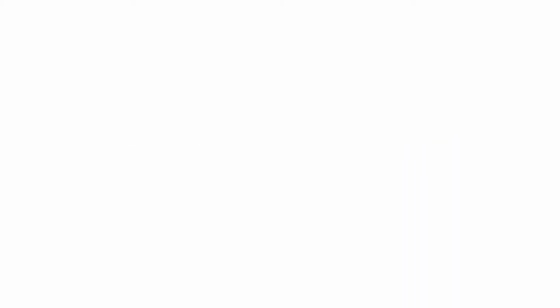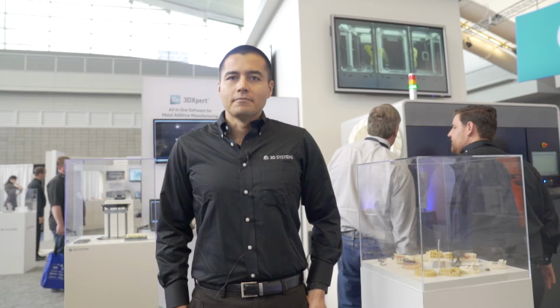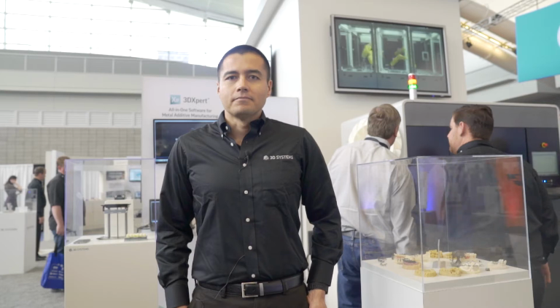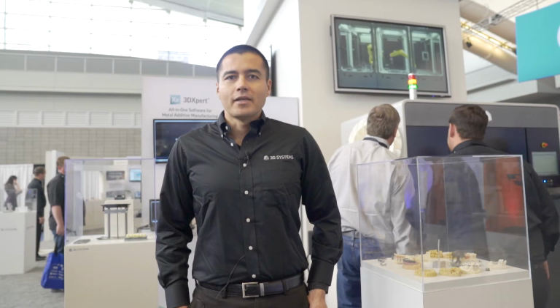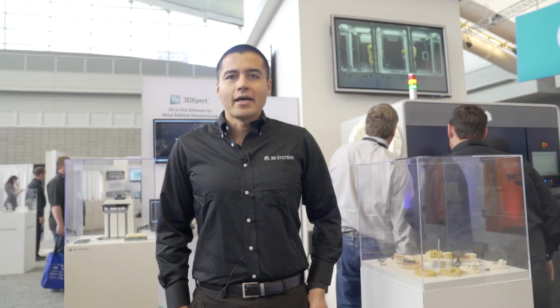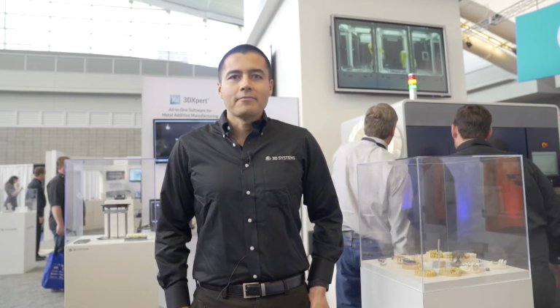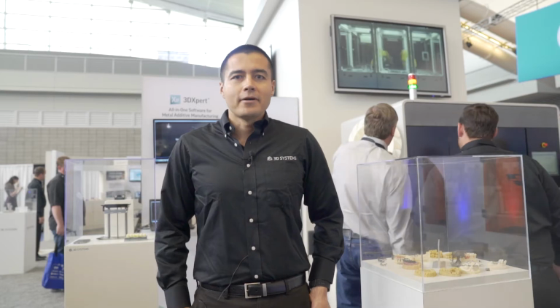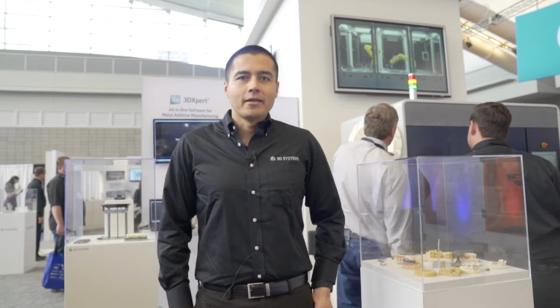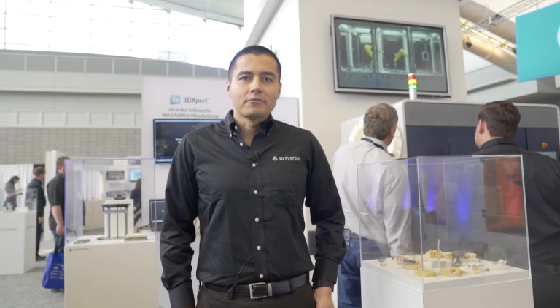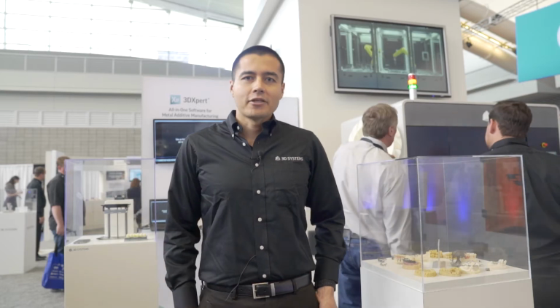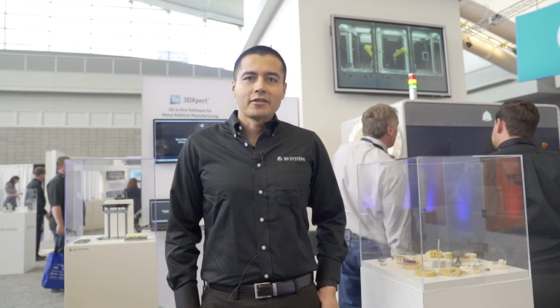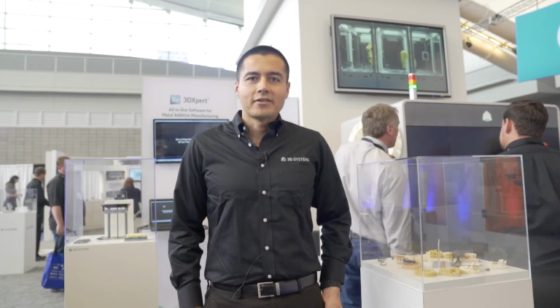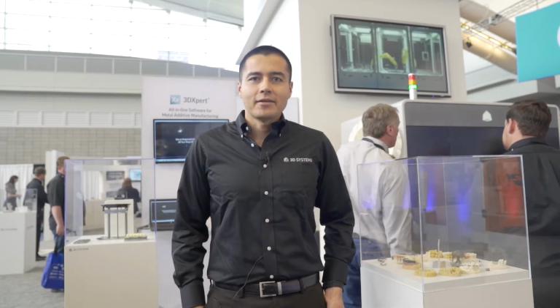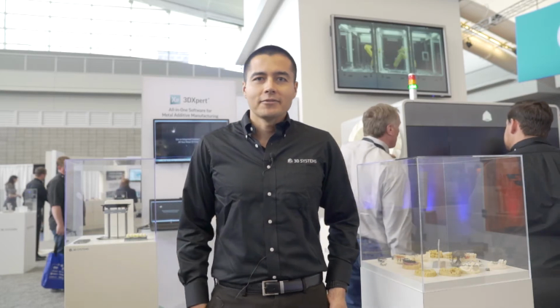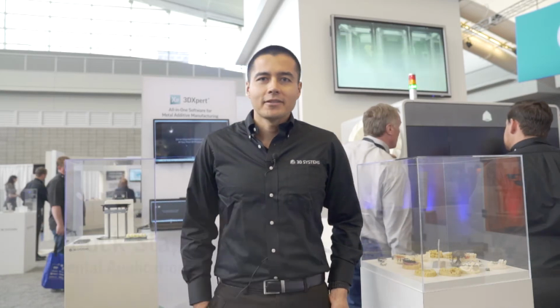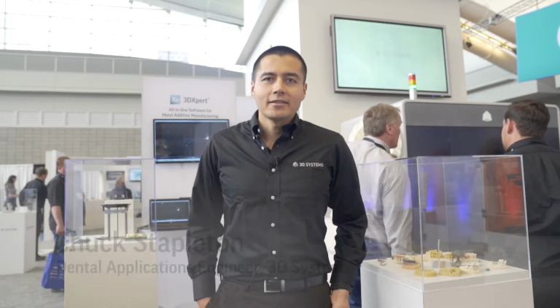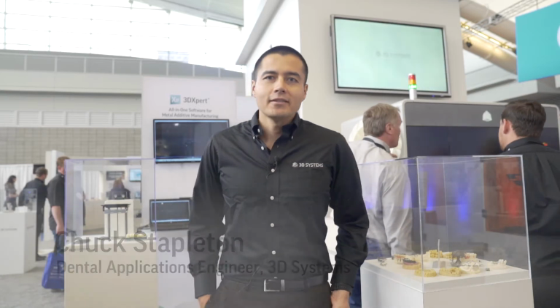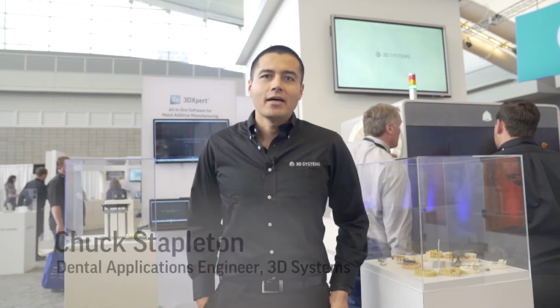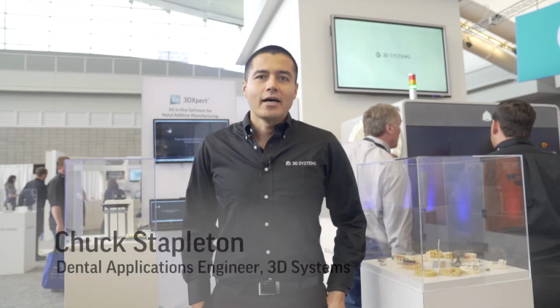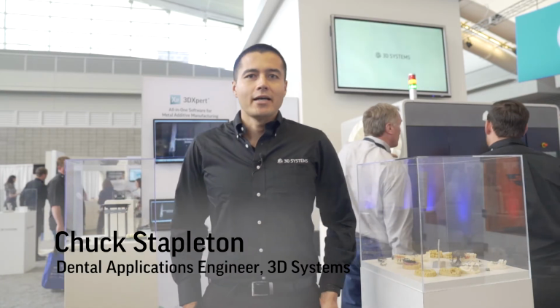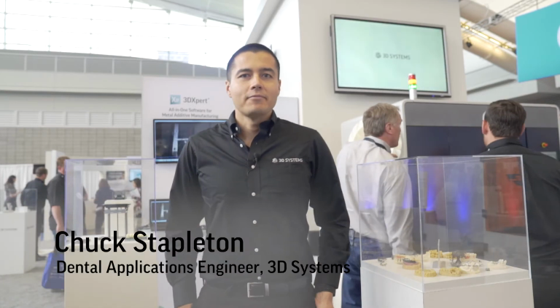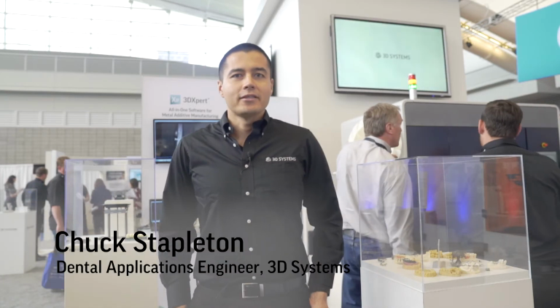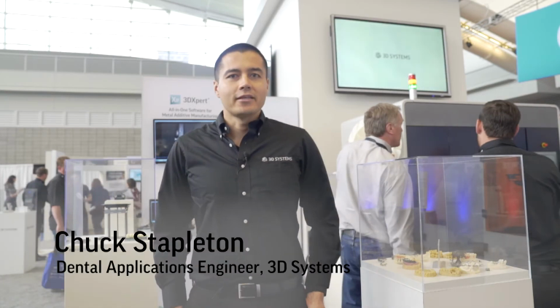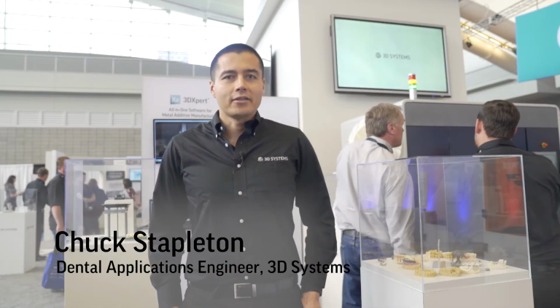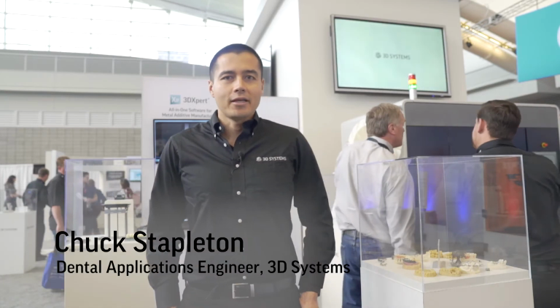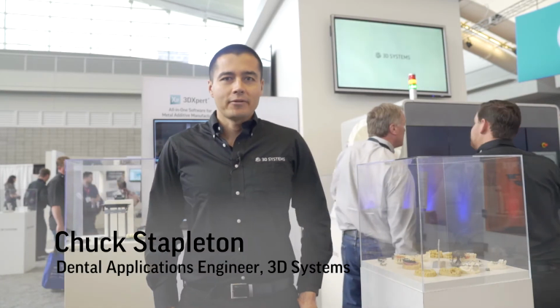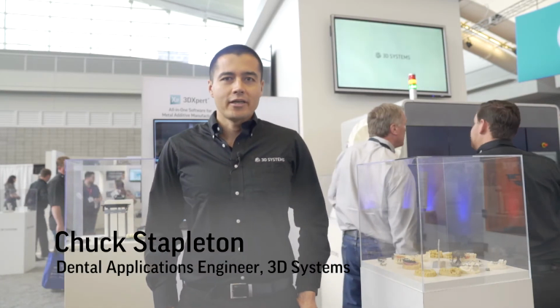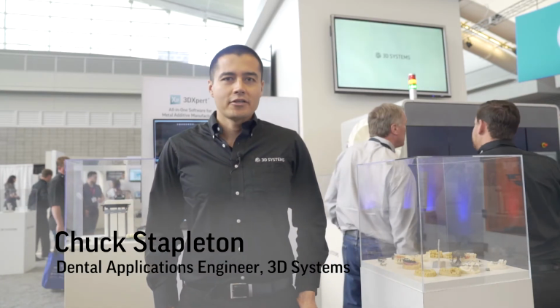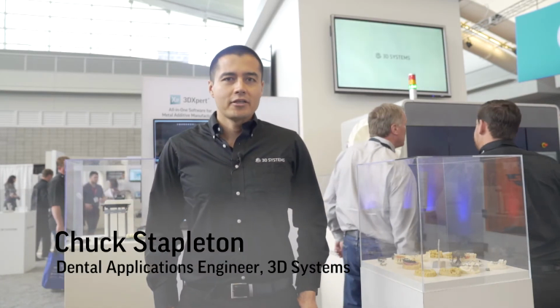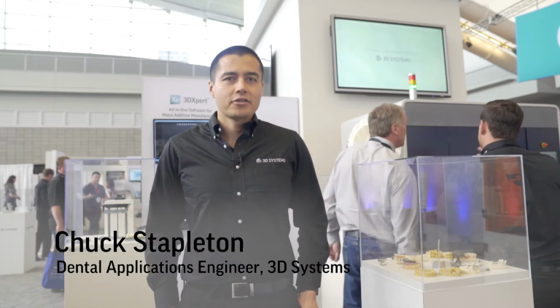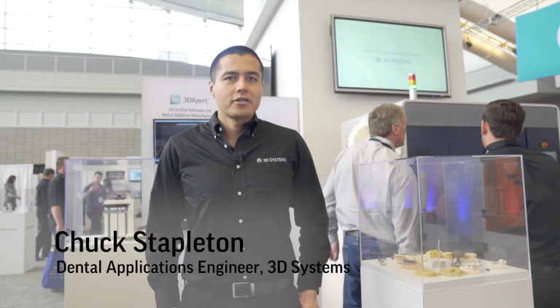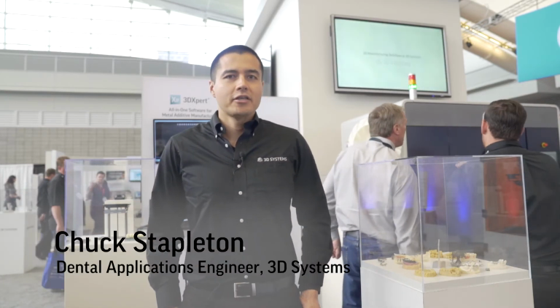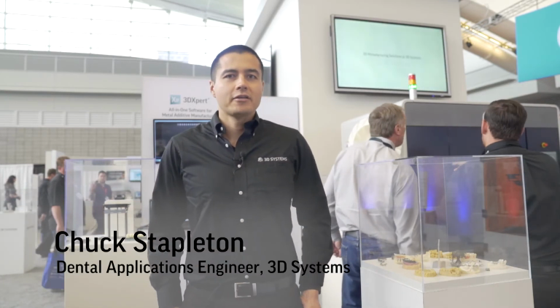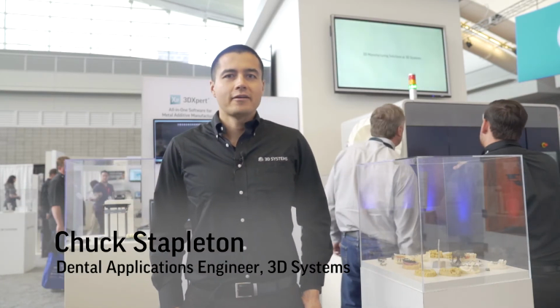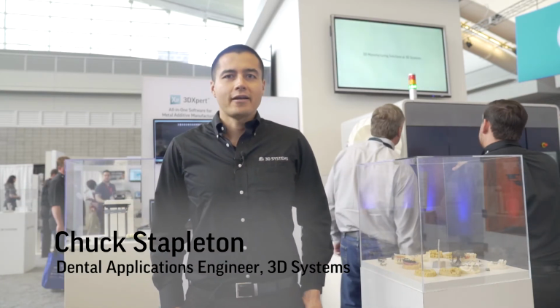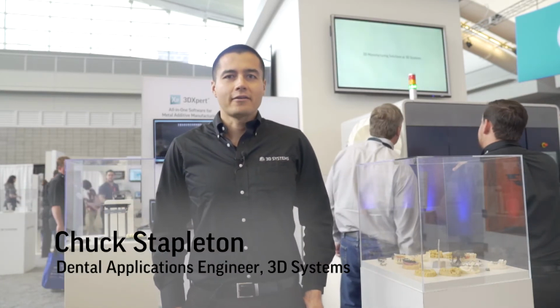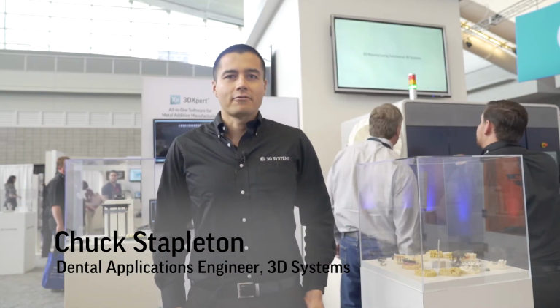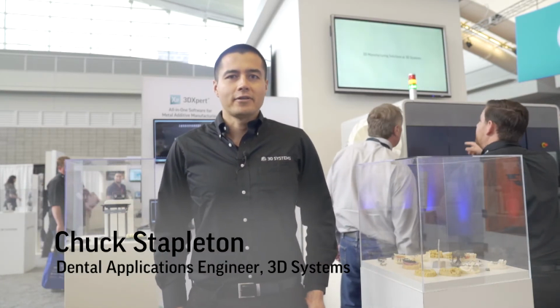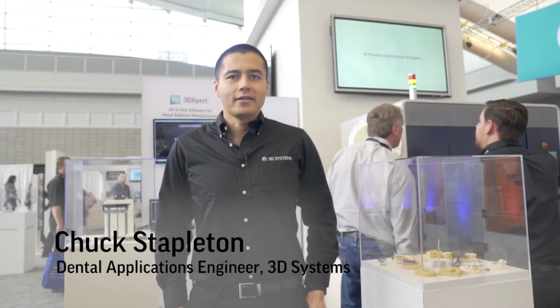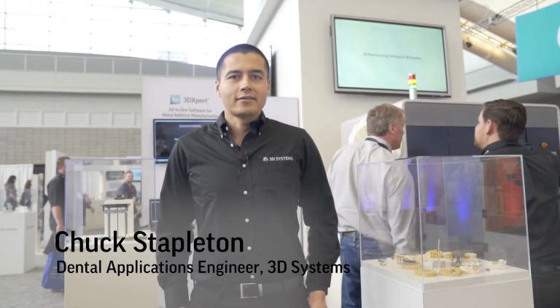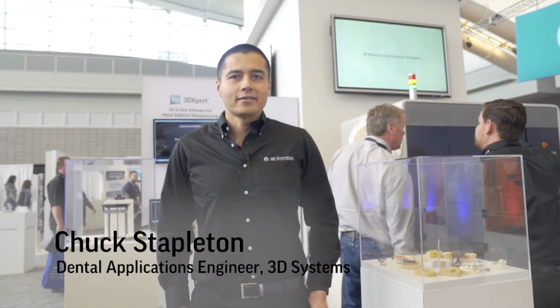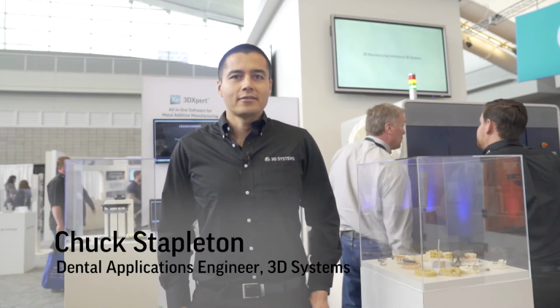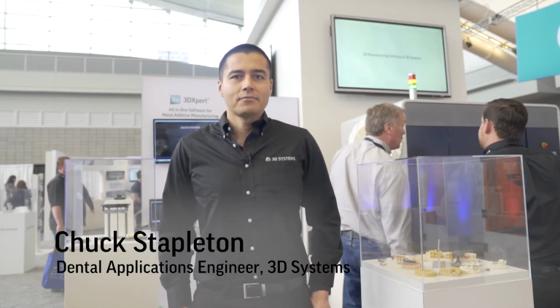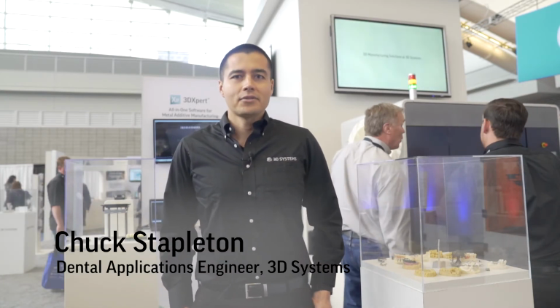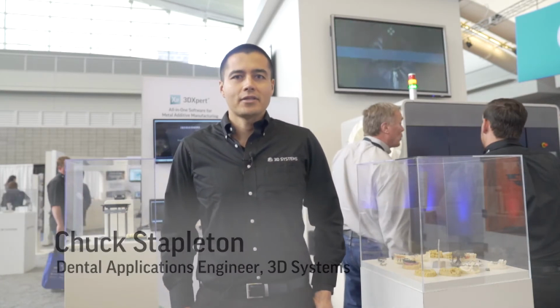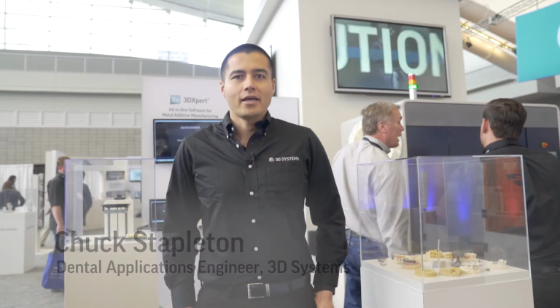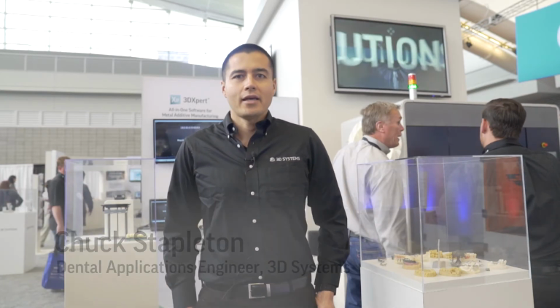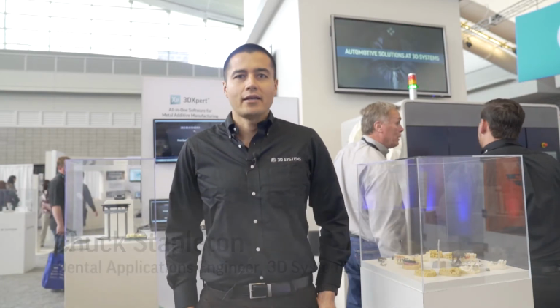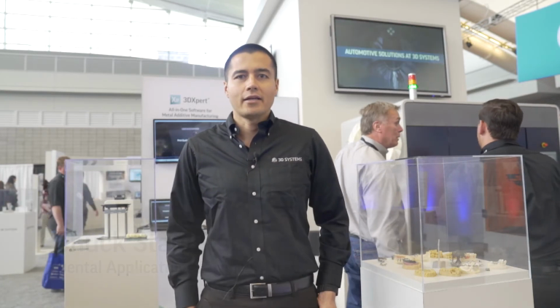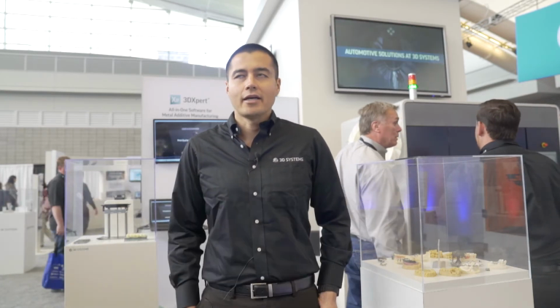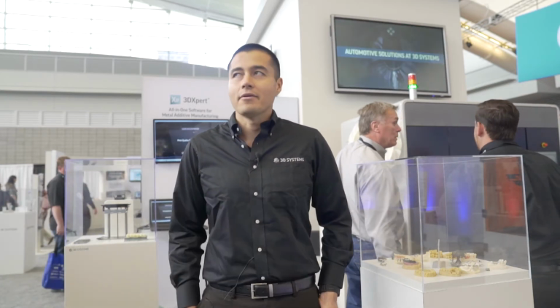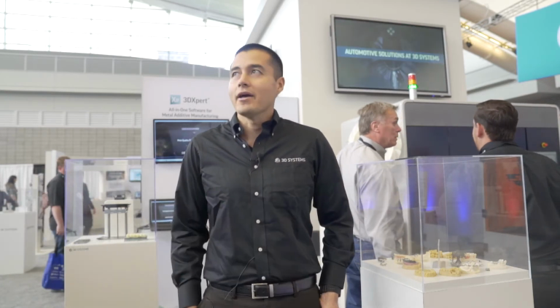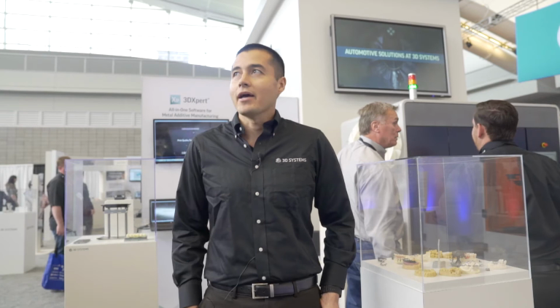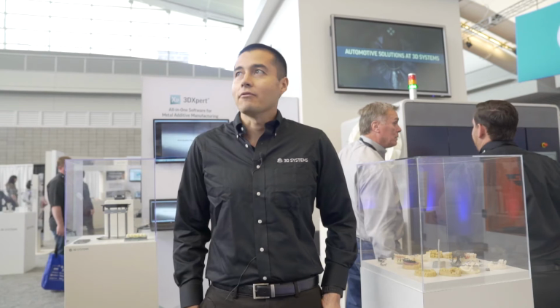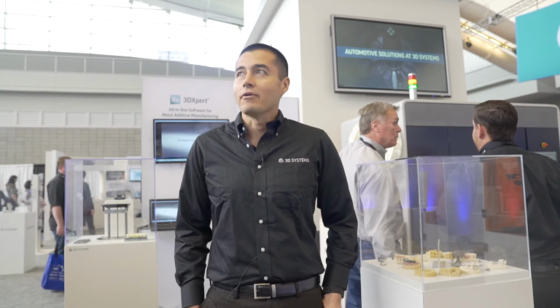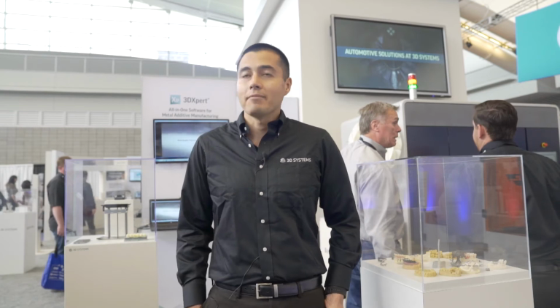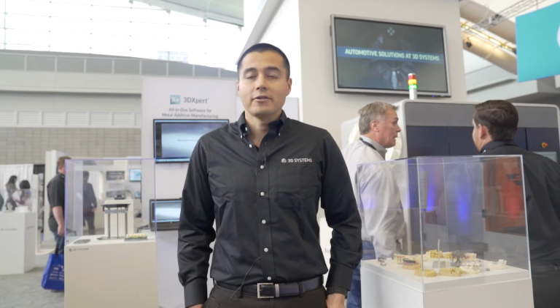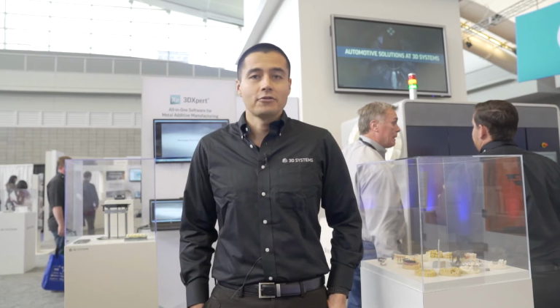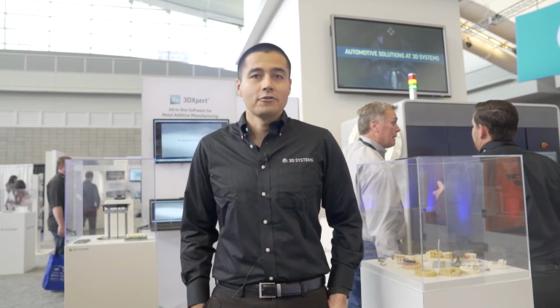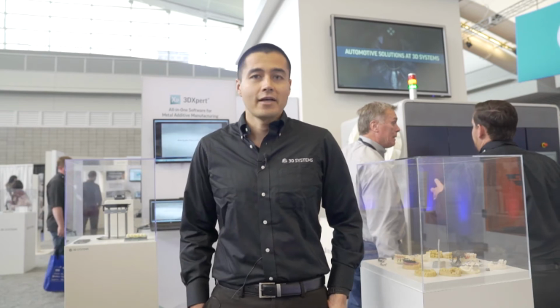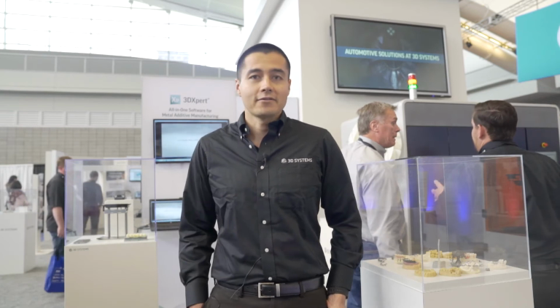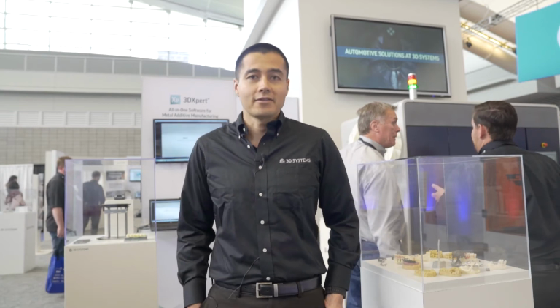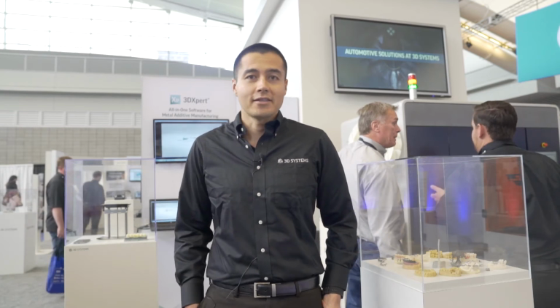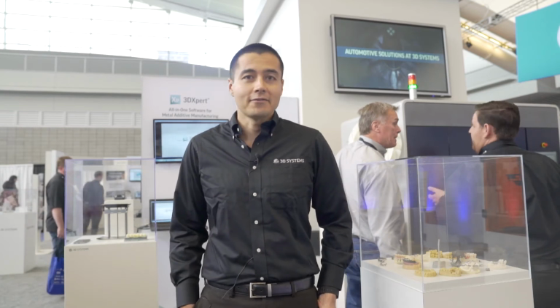Hi, my name is Chuck Stapleton. I'm a dental application engineer here at 3D Systems, and I'm at Rapid 2017.